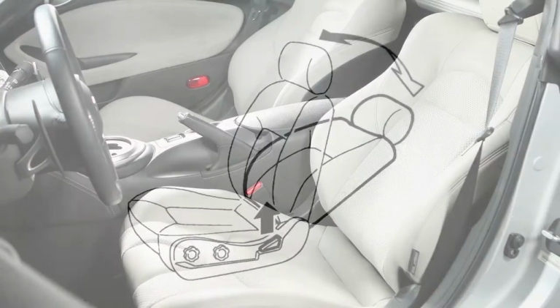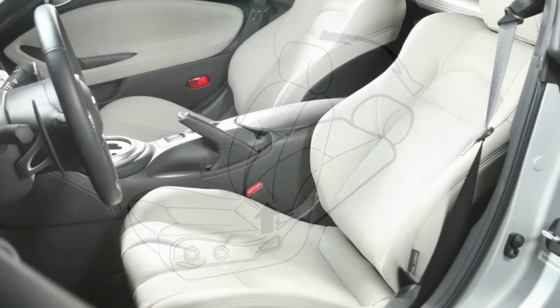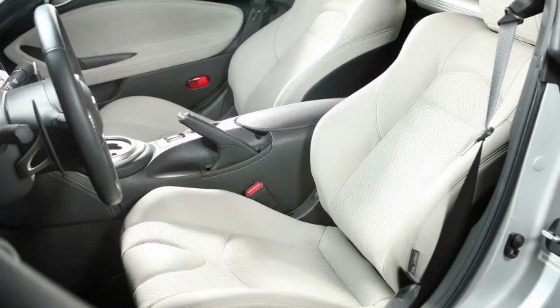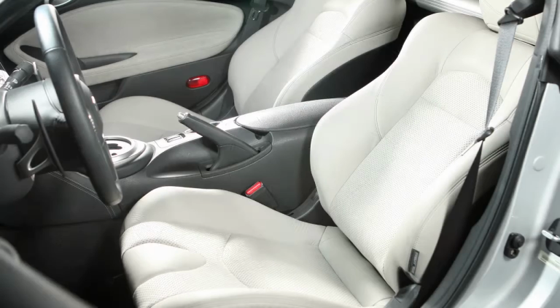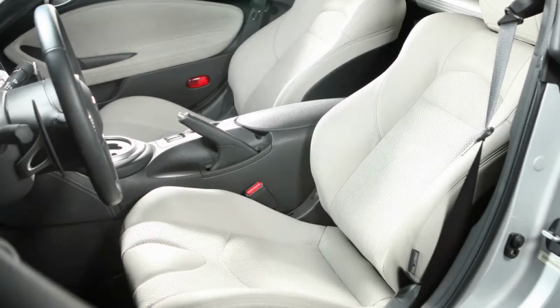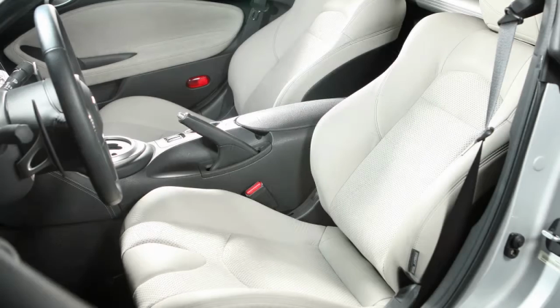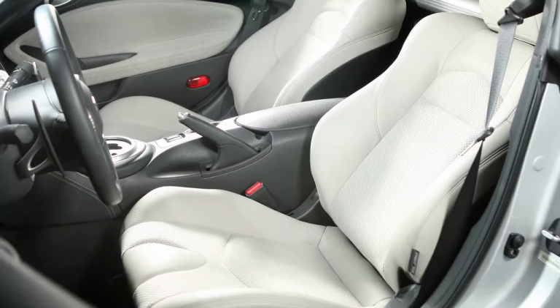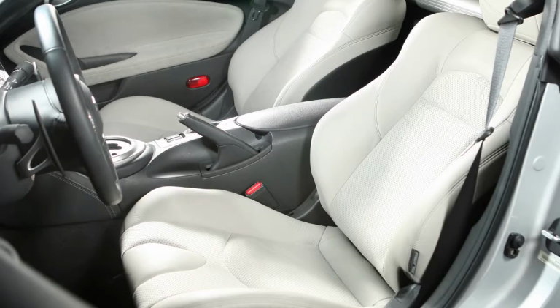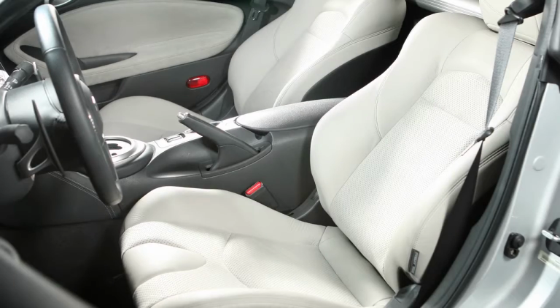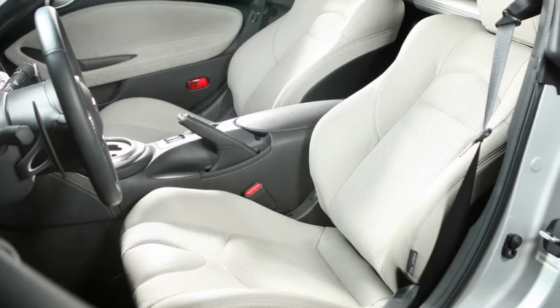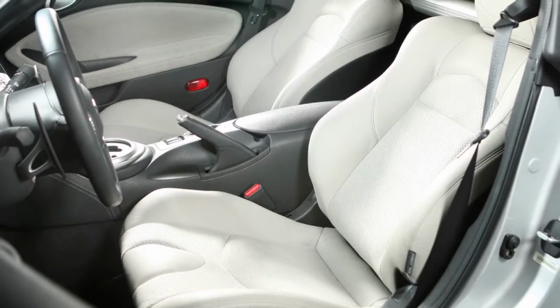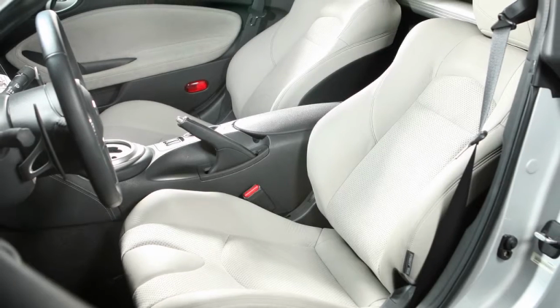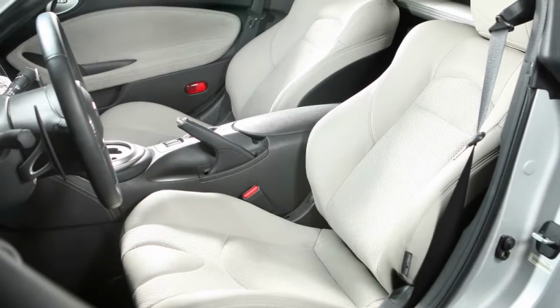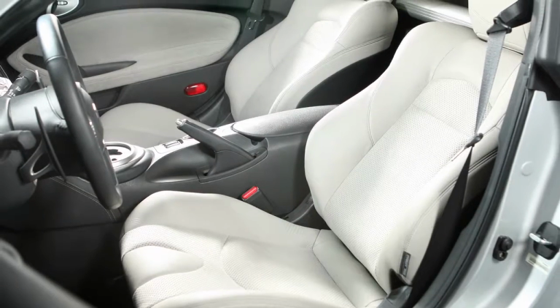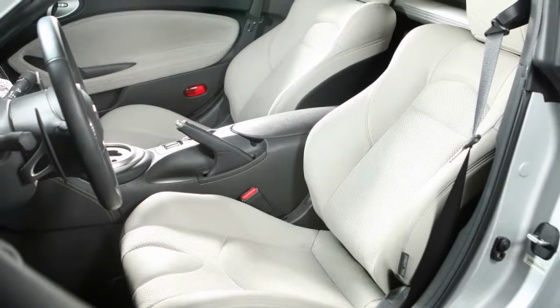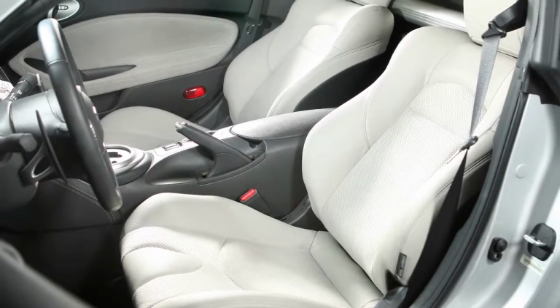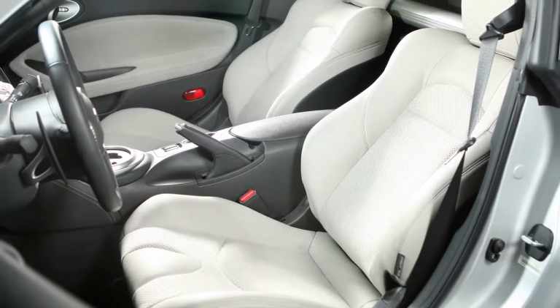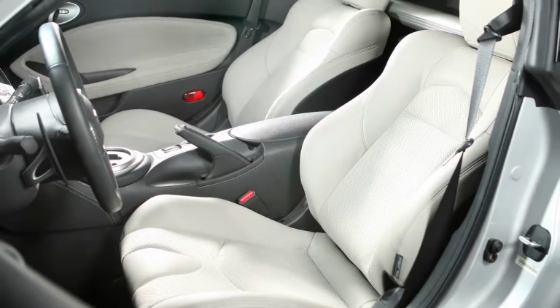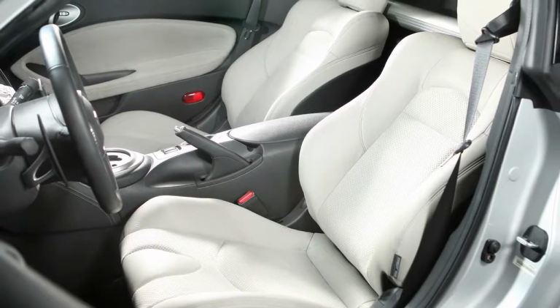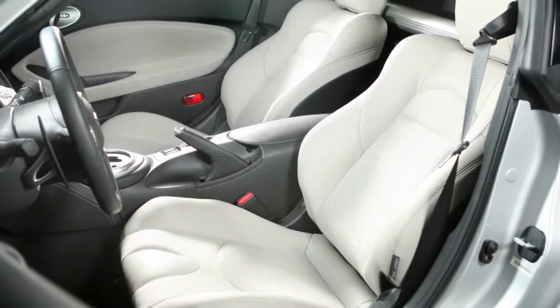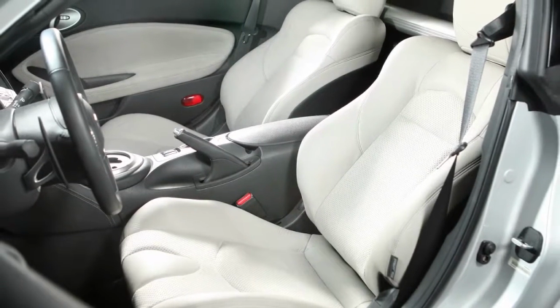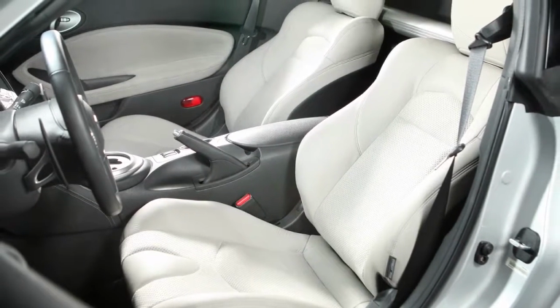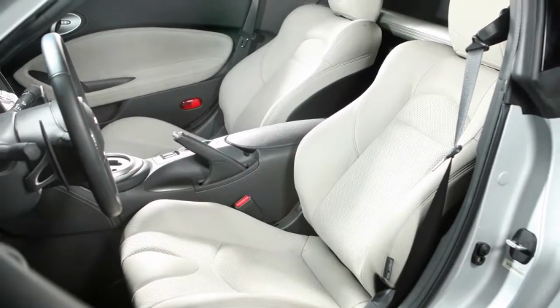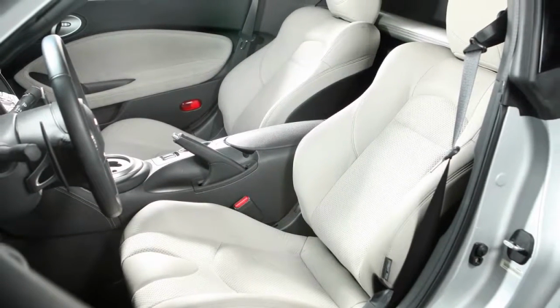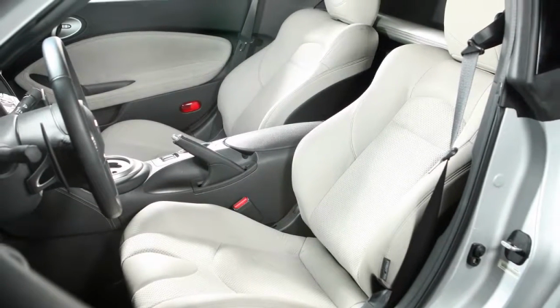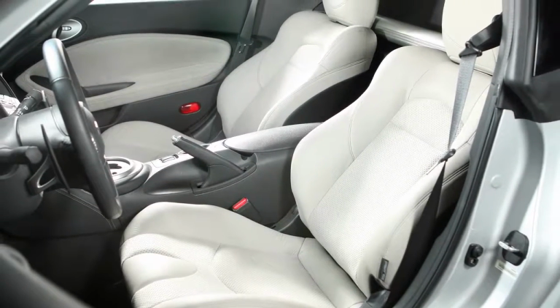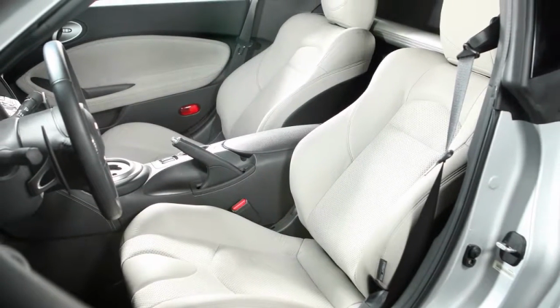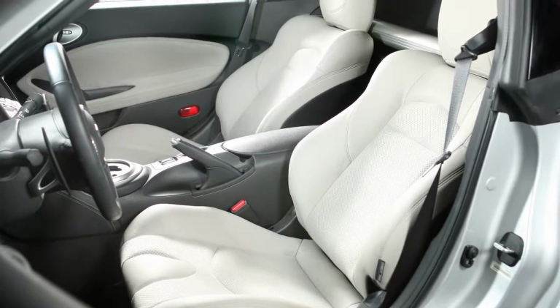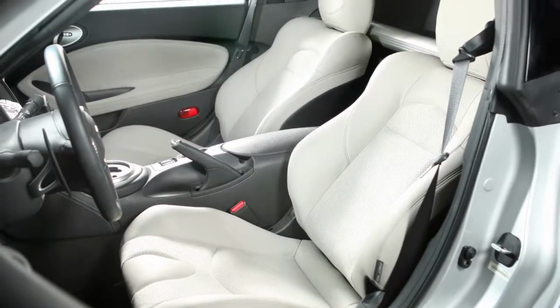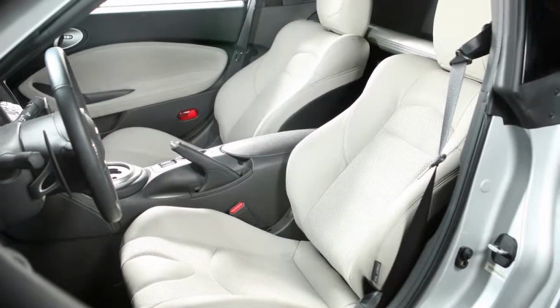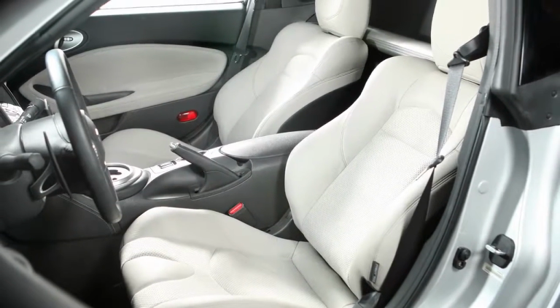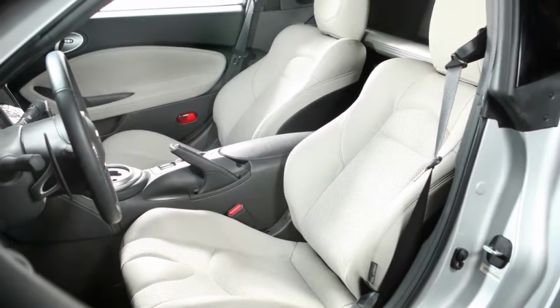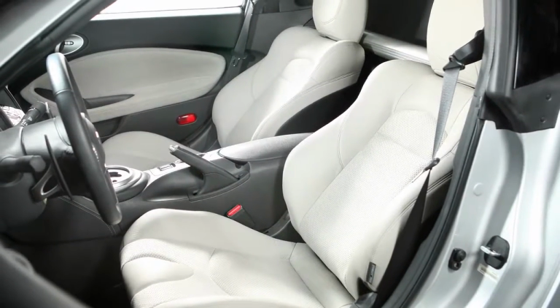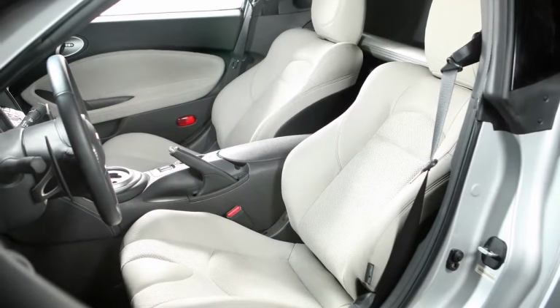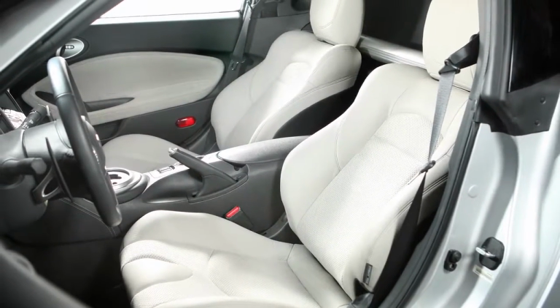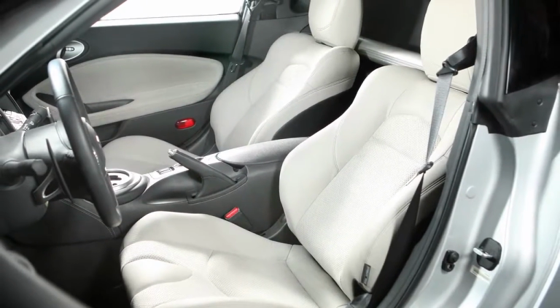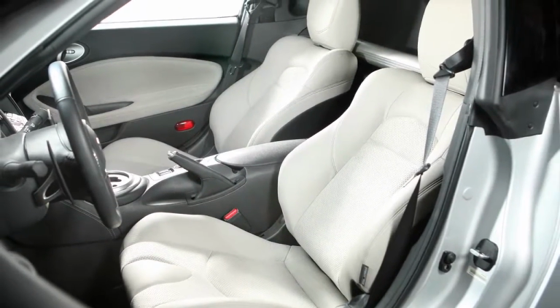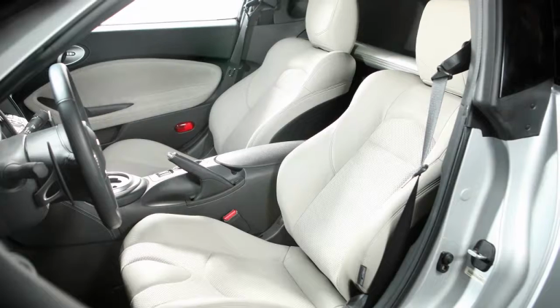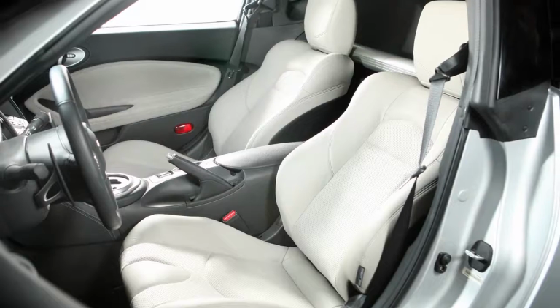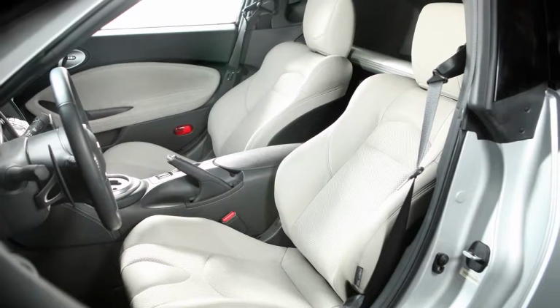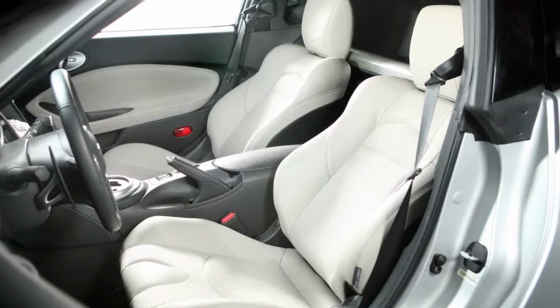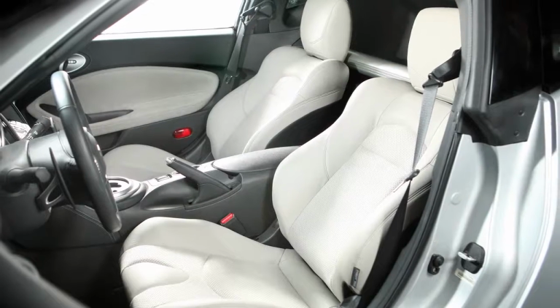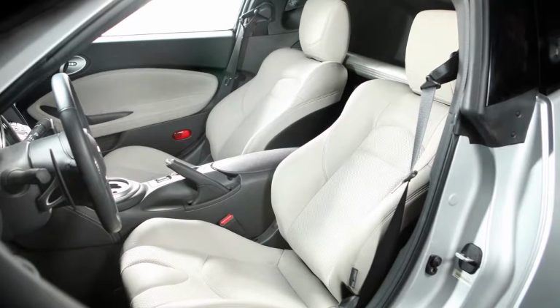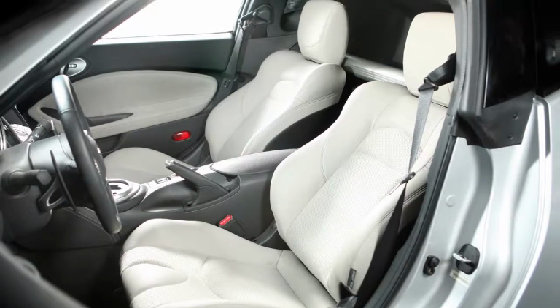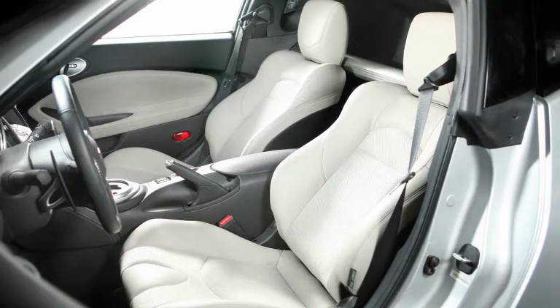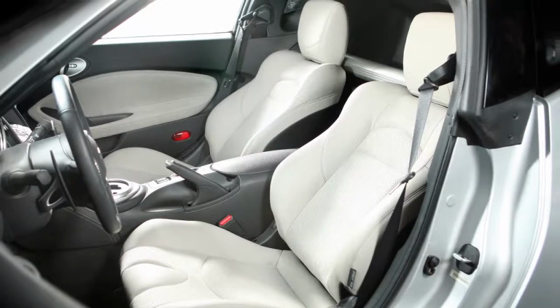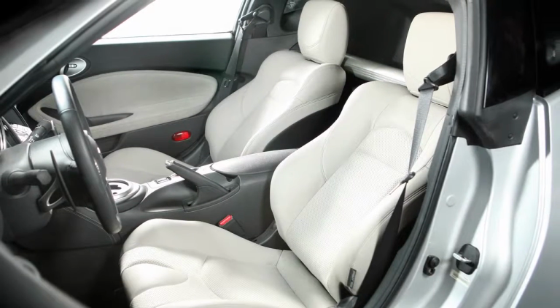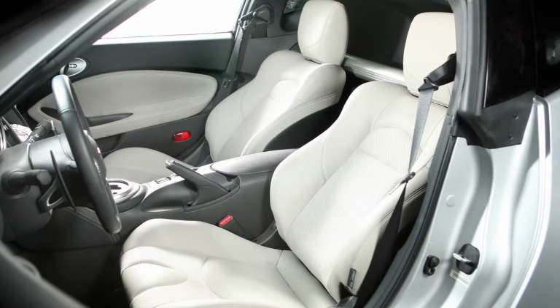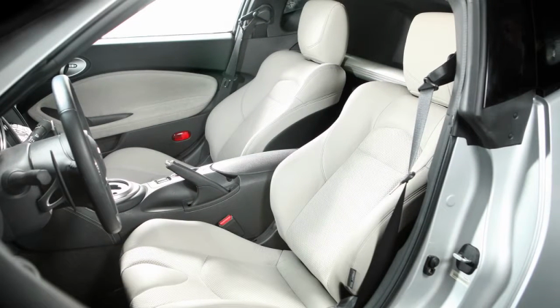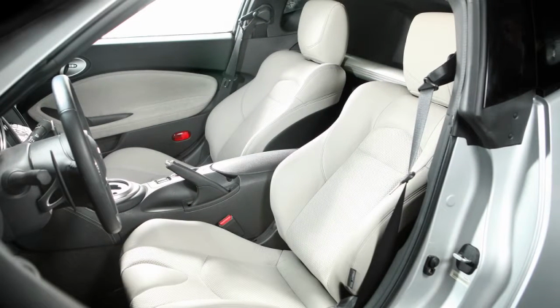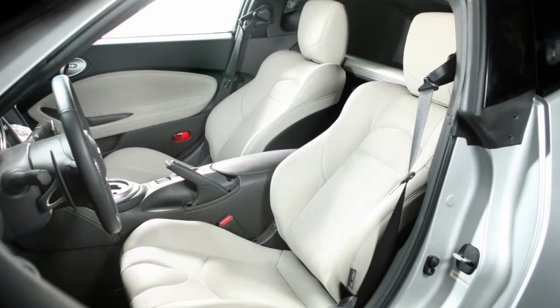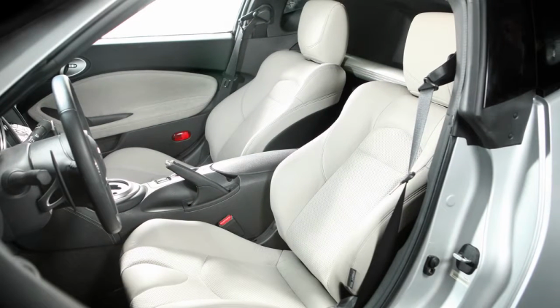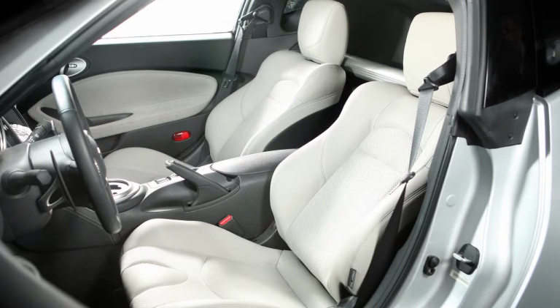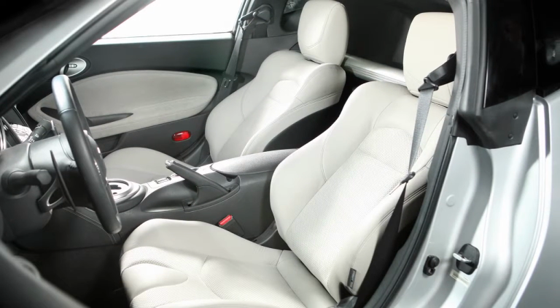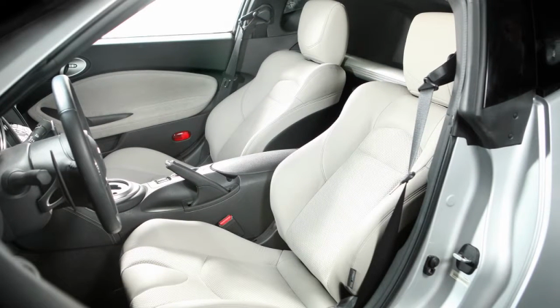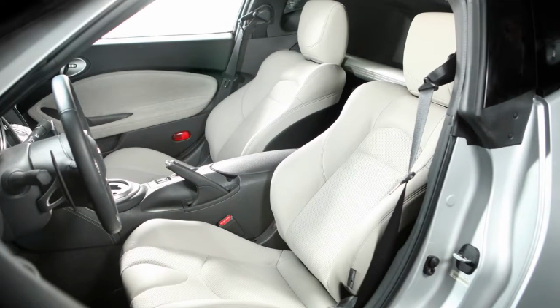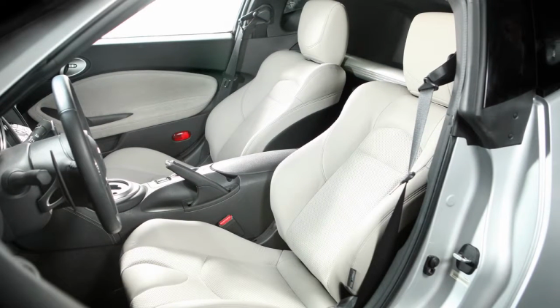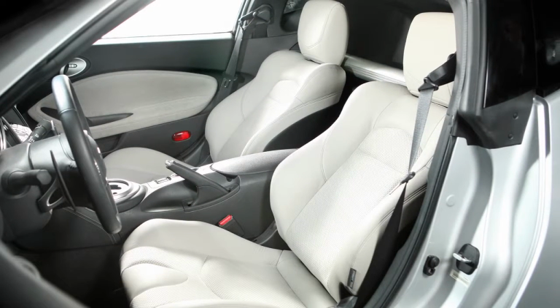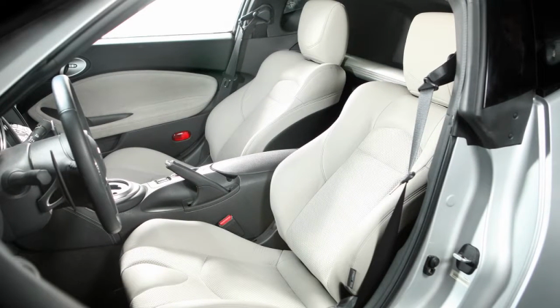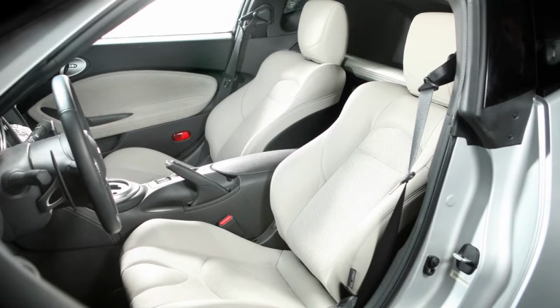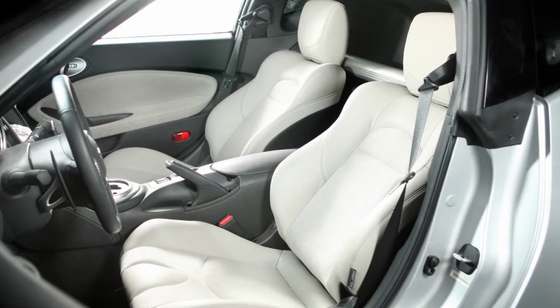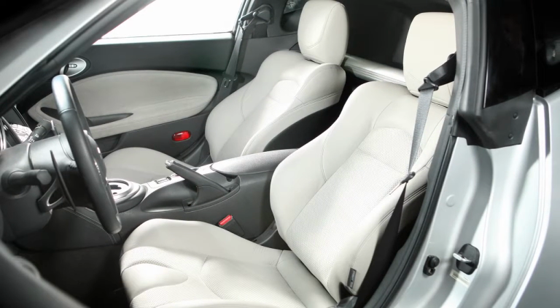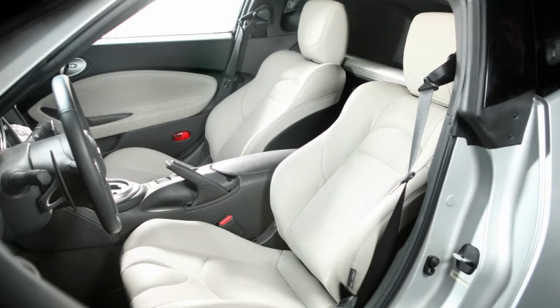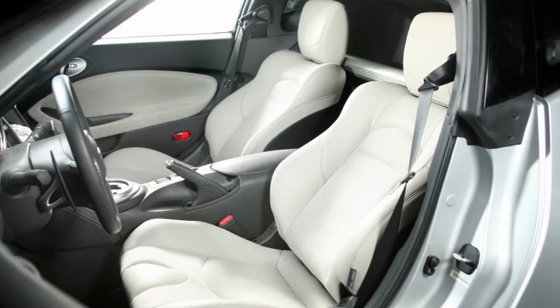When returning the seat back to the upright position, always be certain it is completely secured in the latched position.